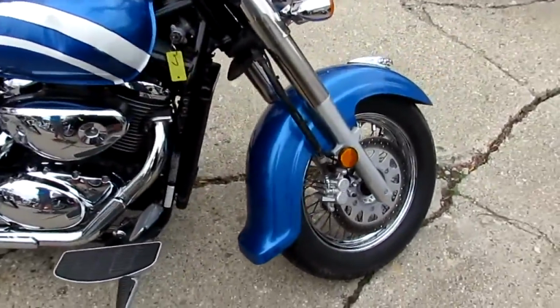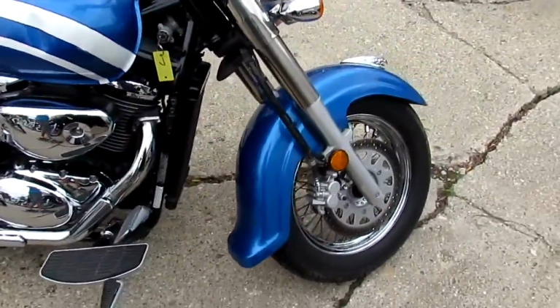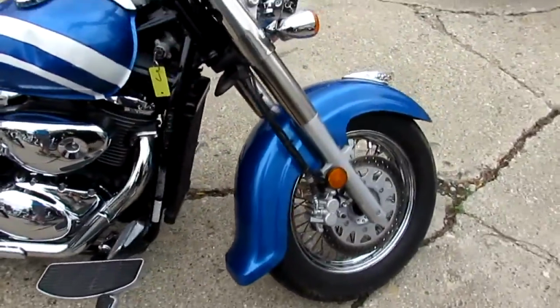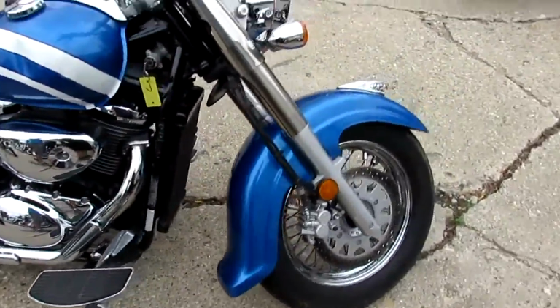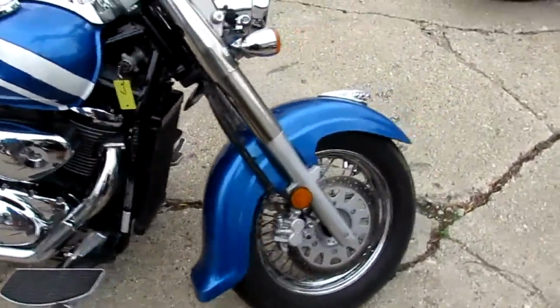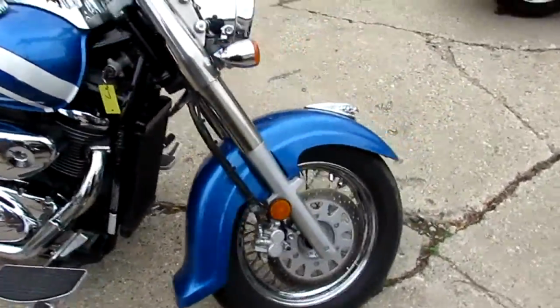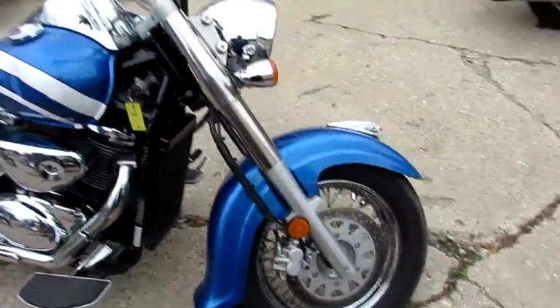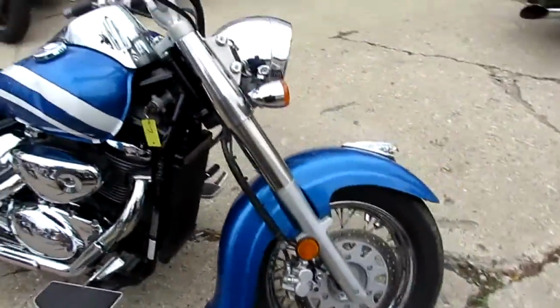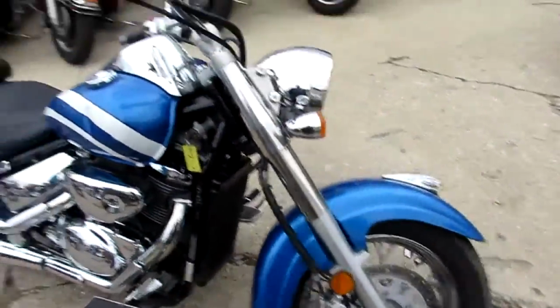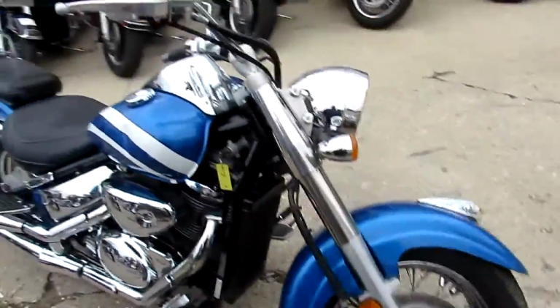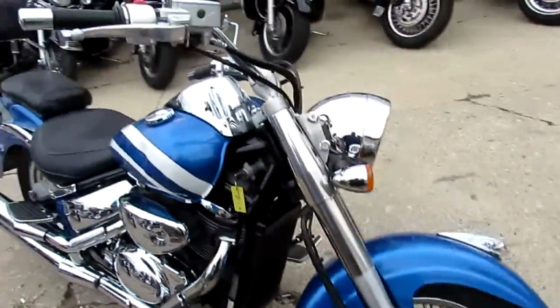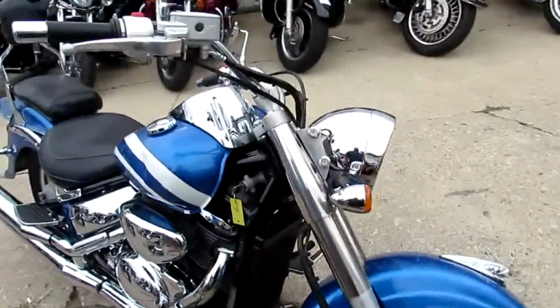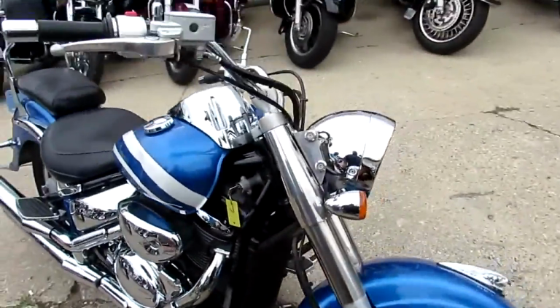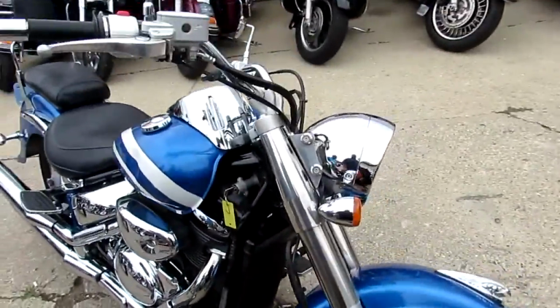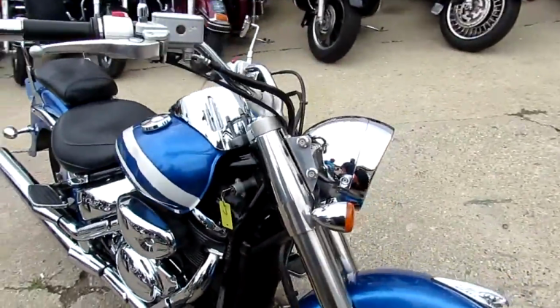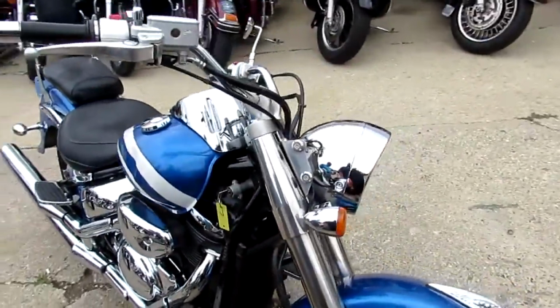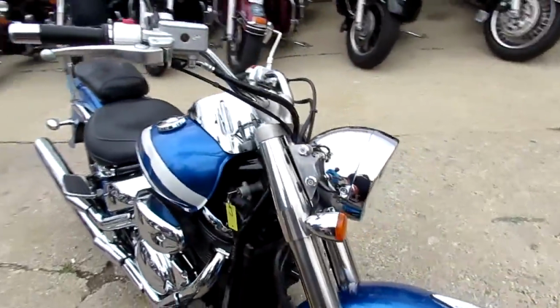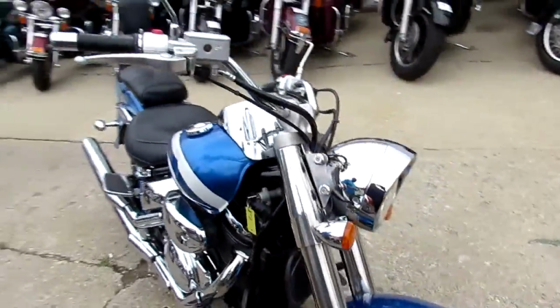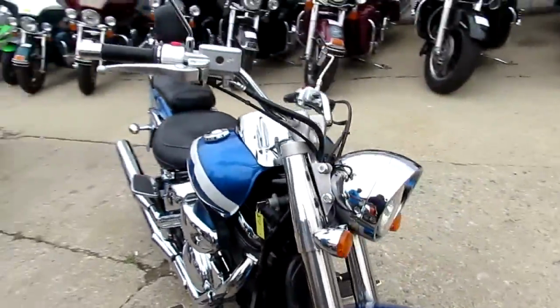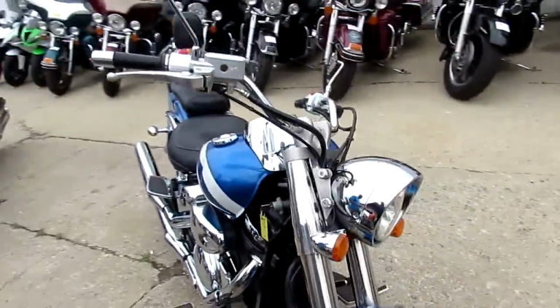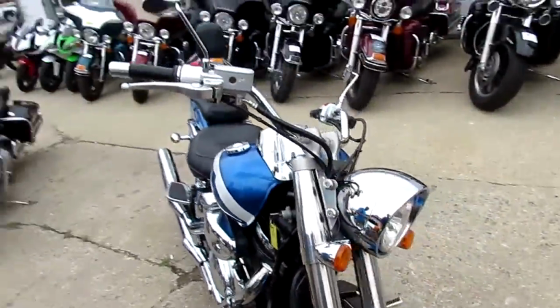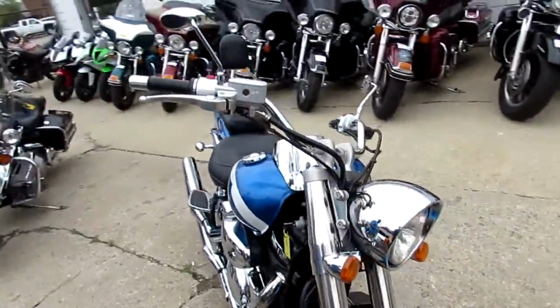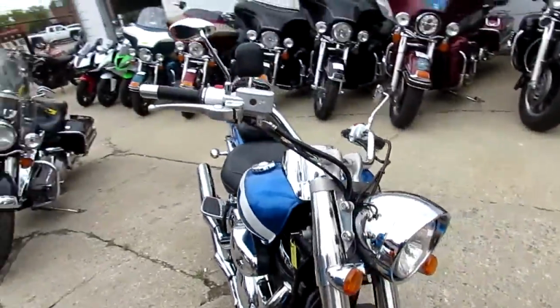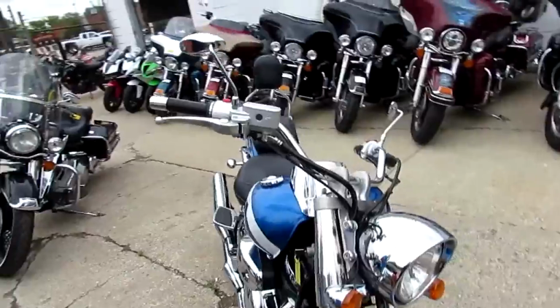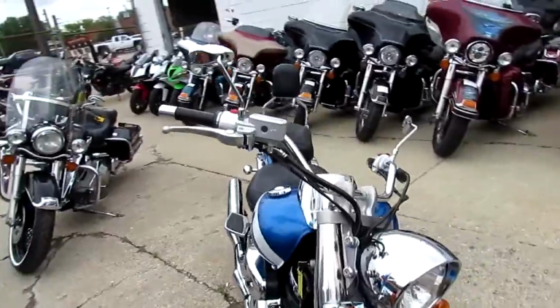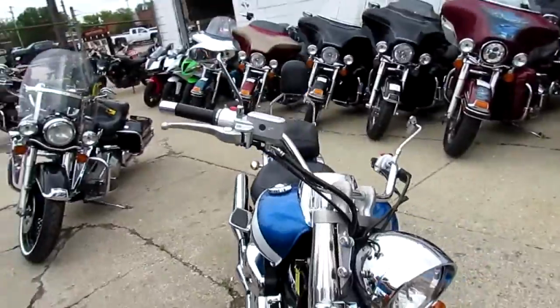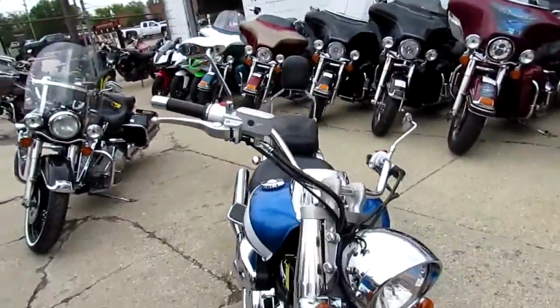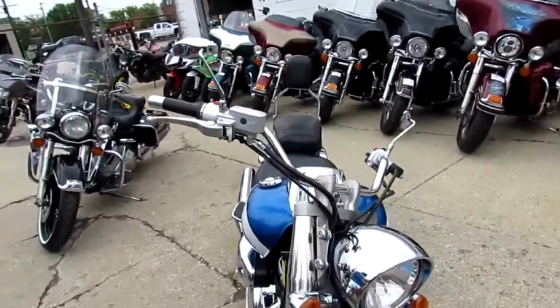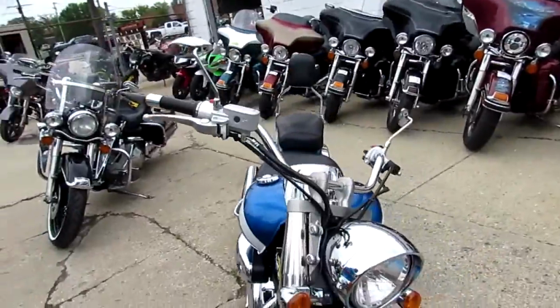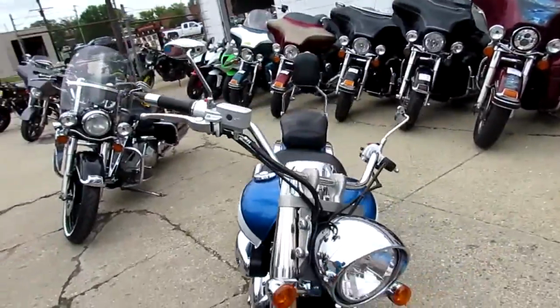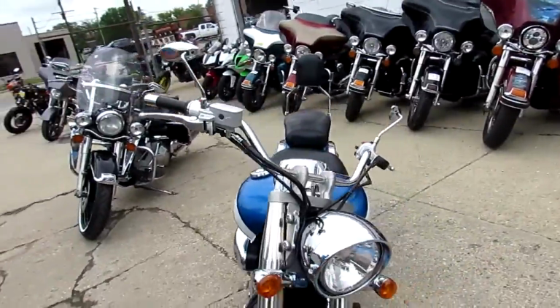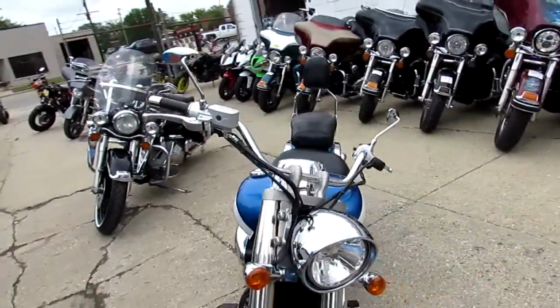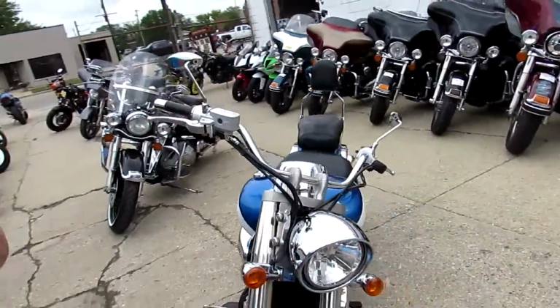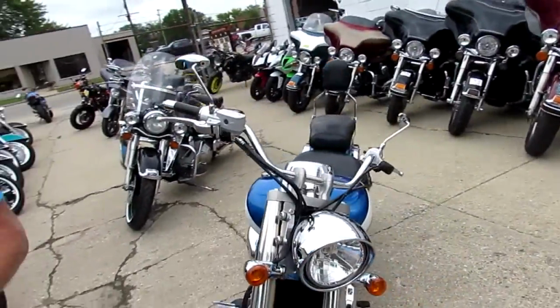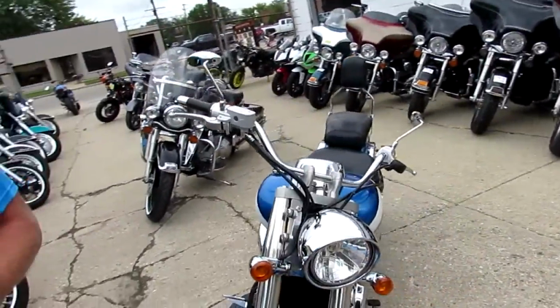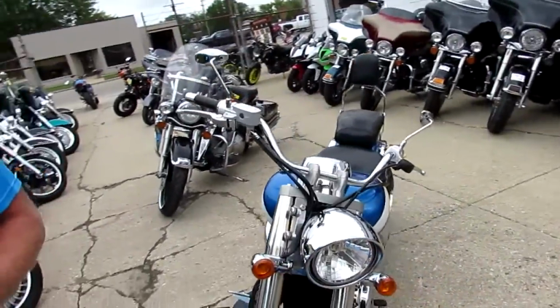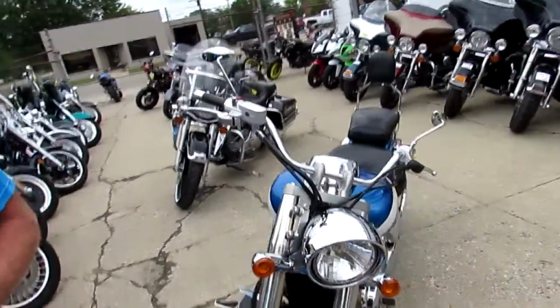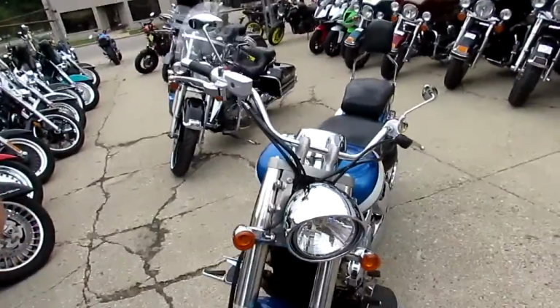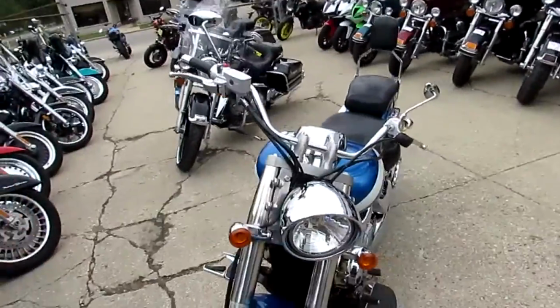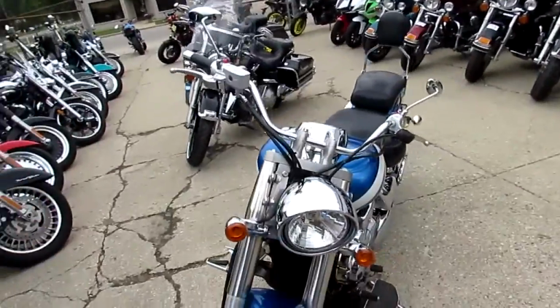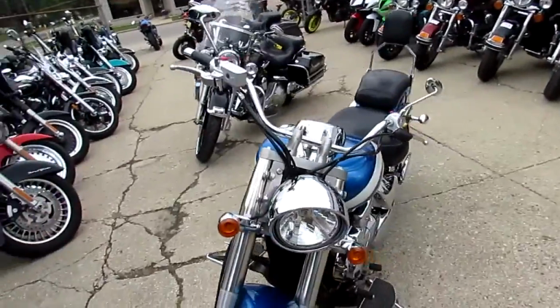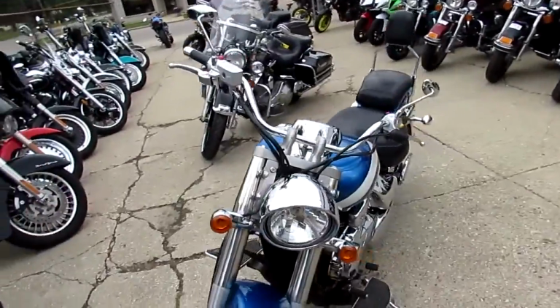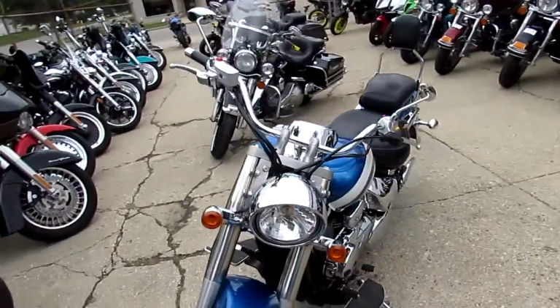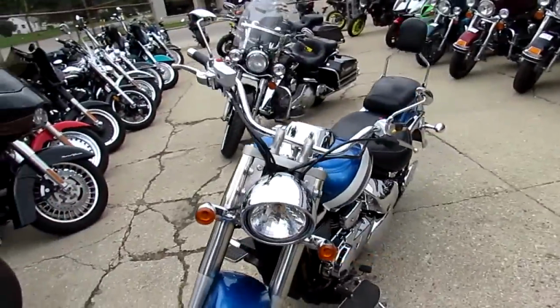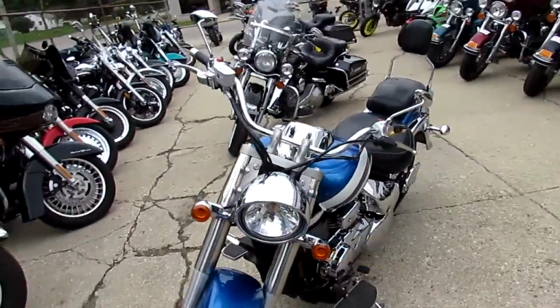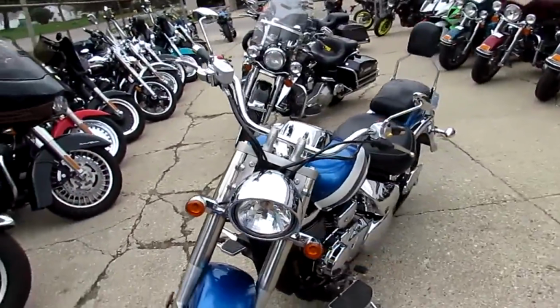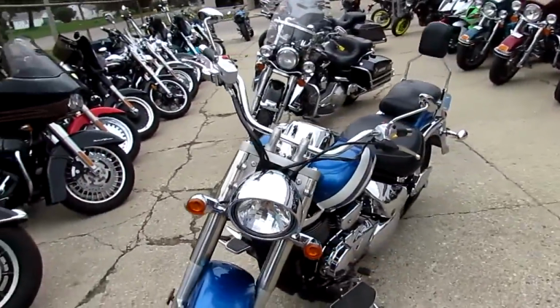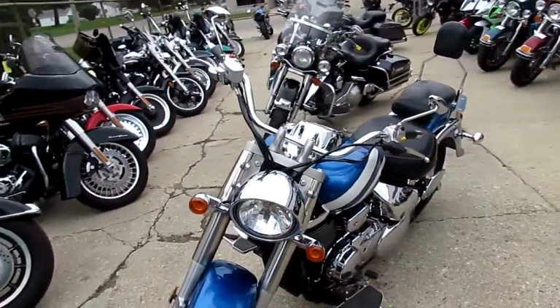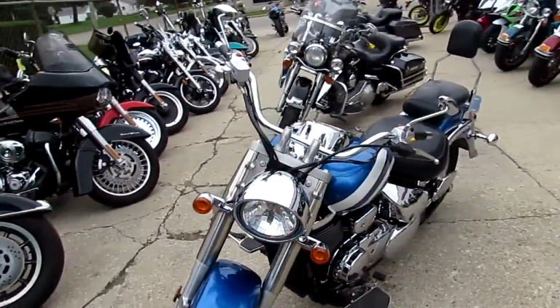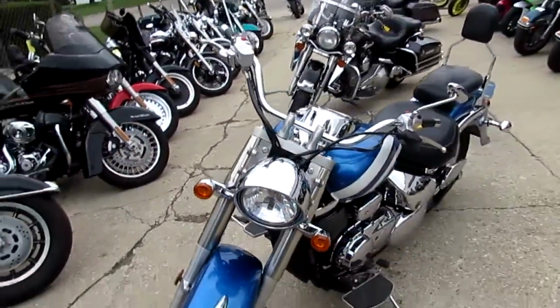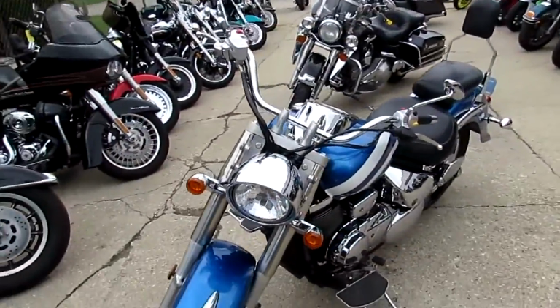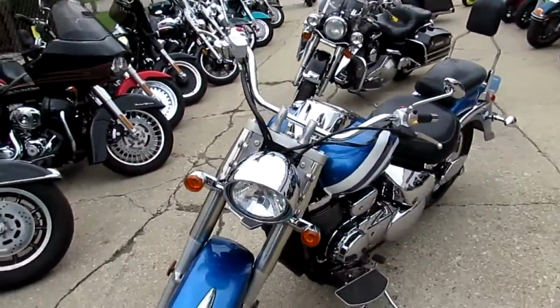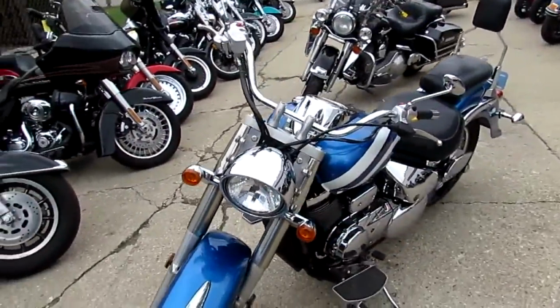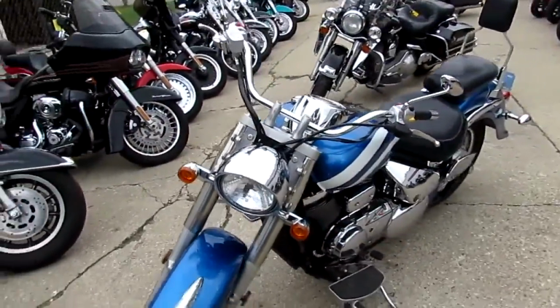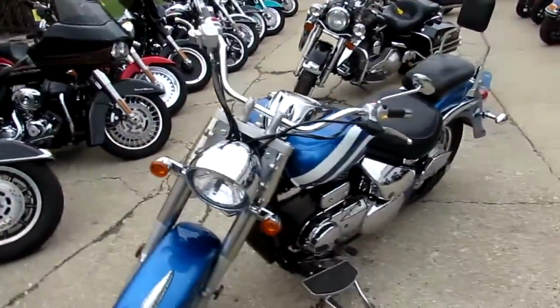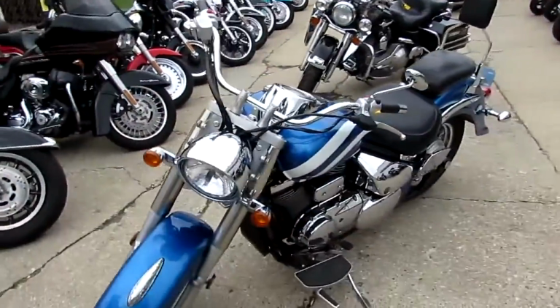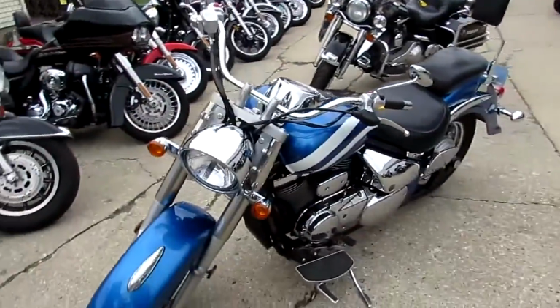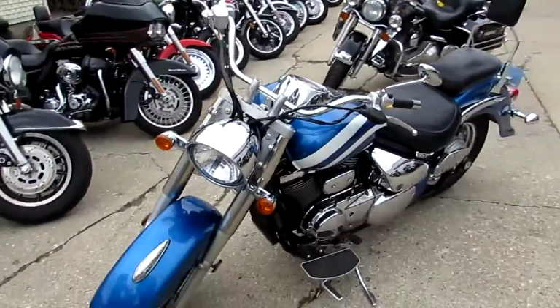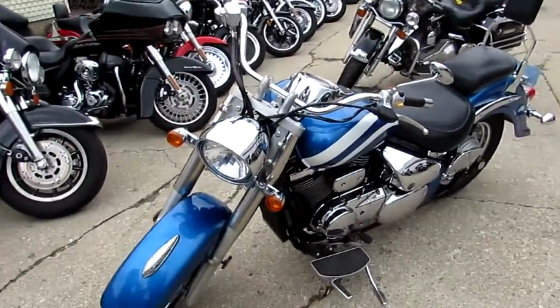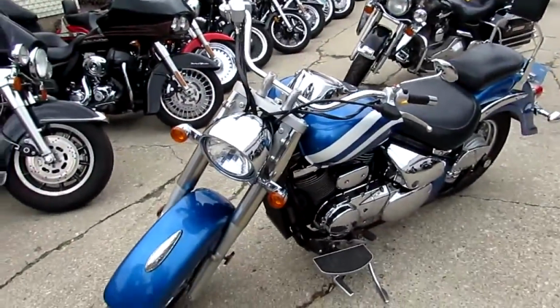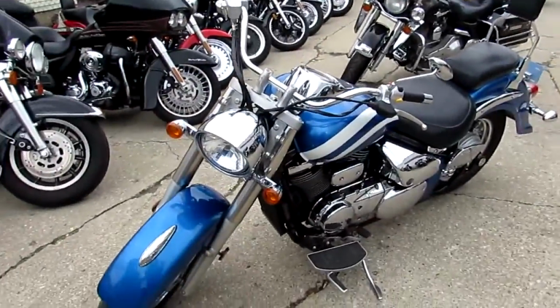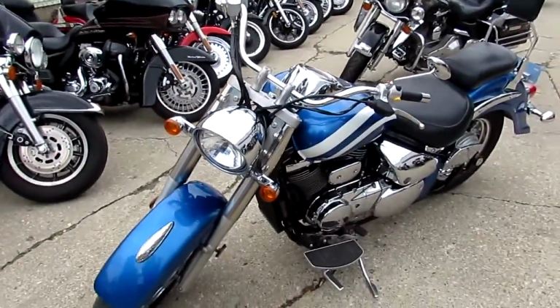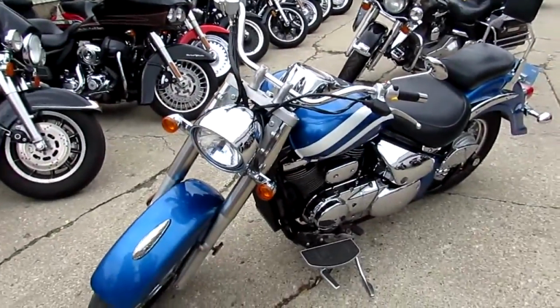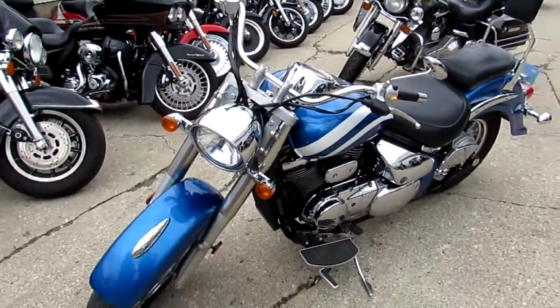You guys can't go wrong for a 2007 VL800, $2,700. This one's not going to be here long. A lot of riding season left, guys.